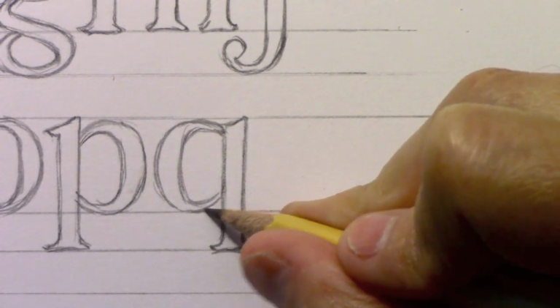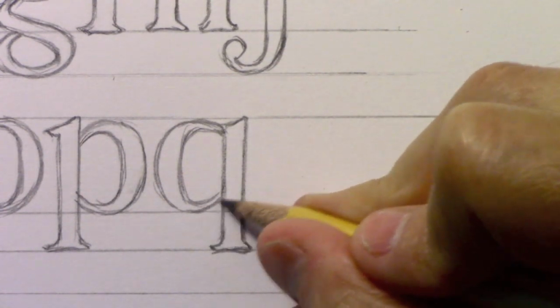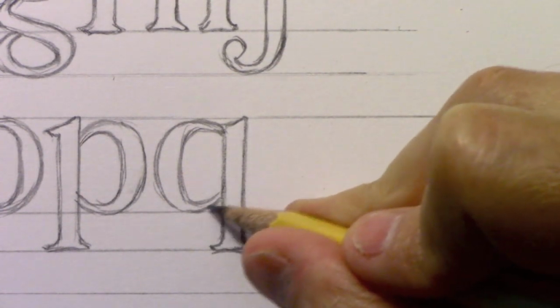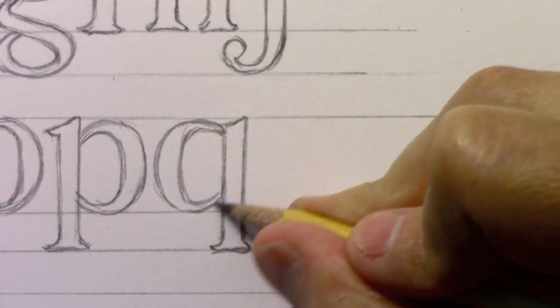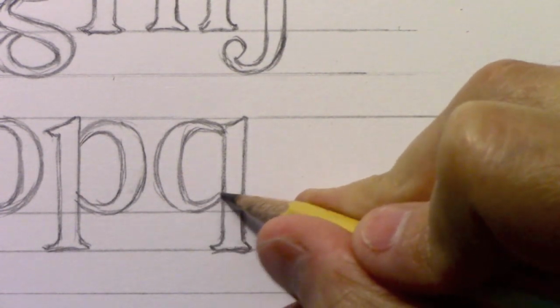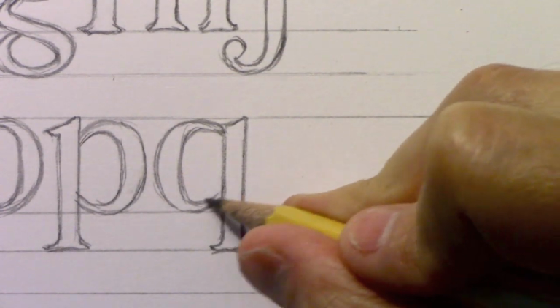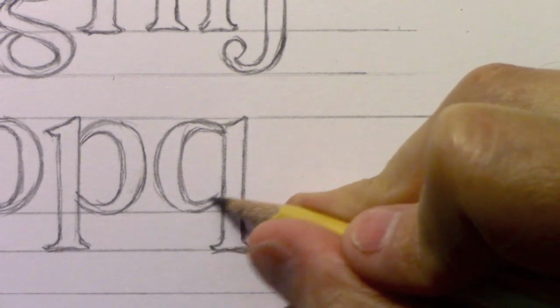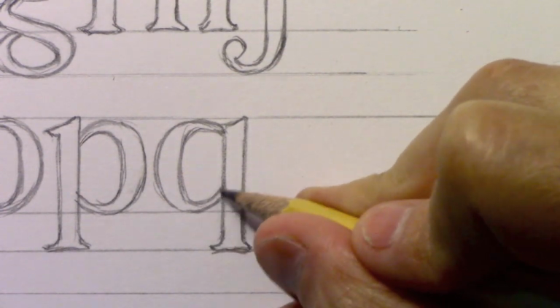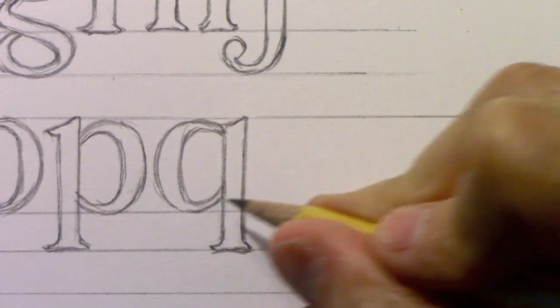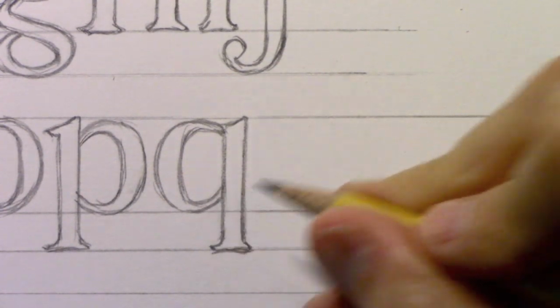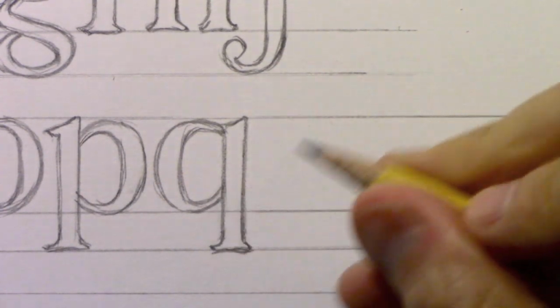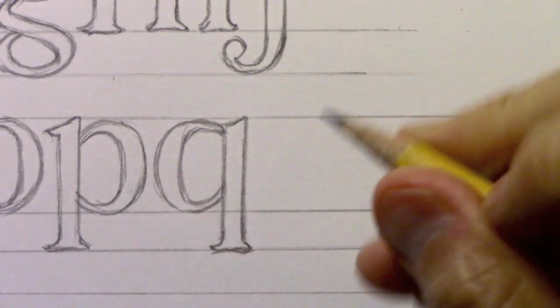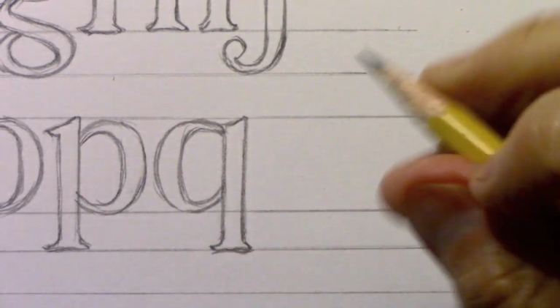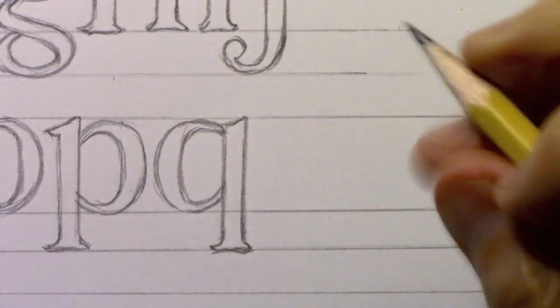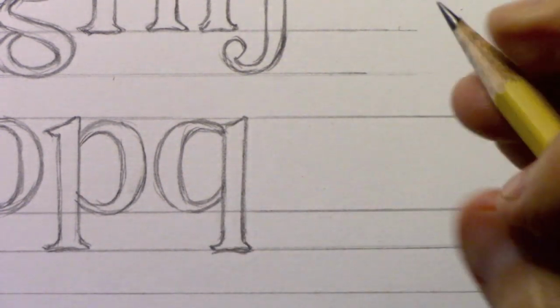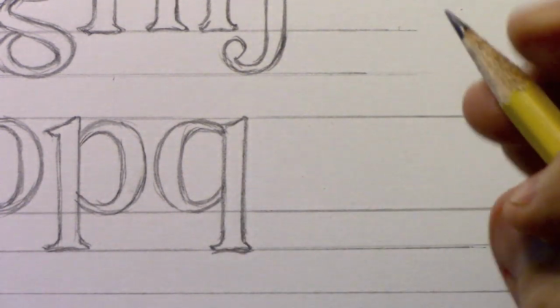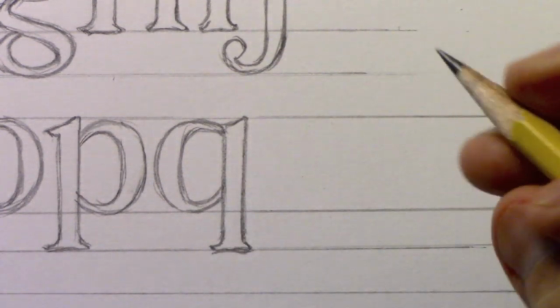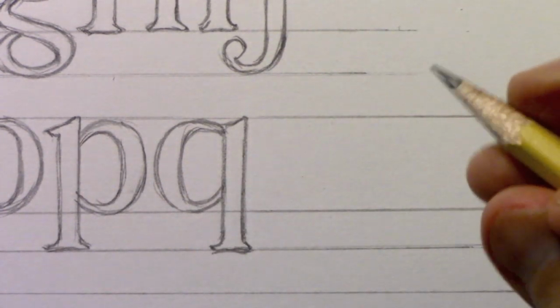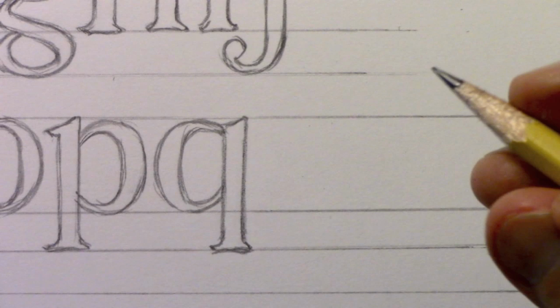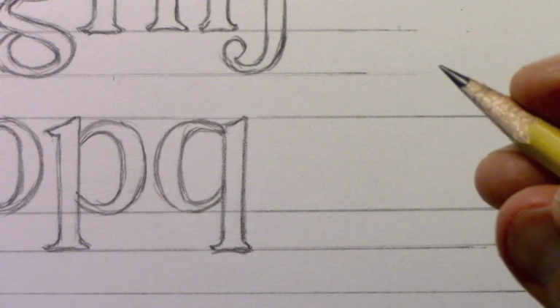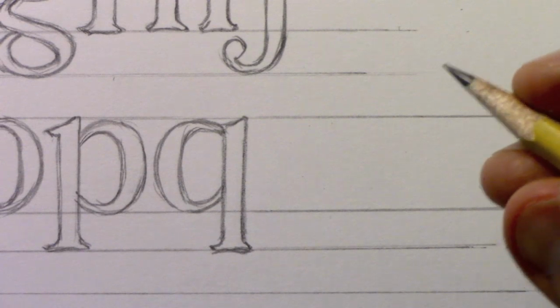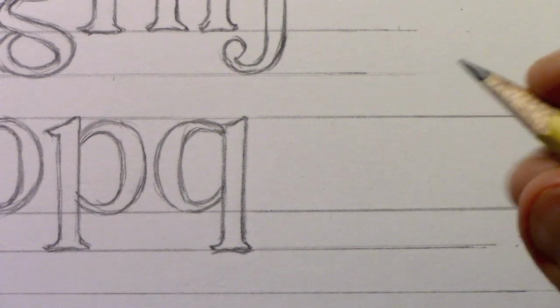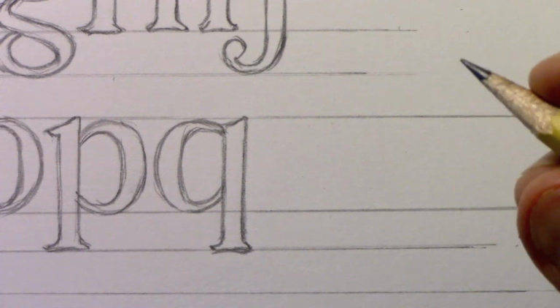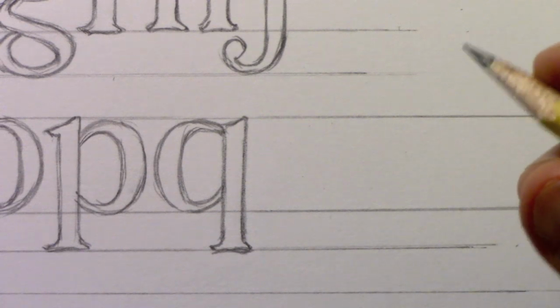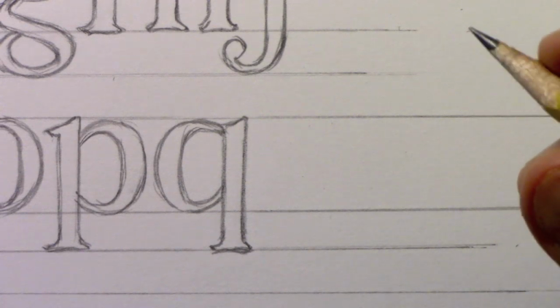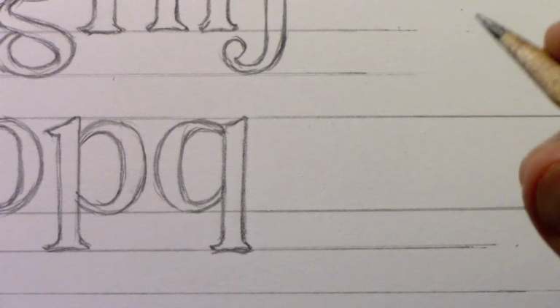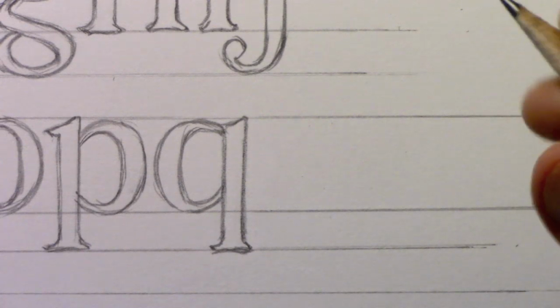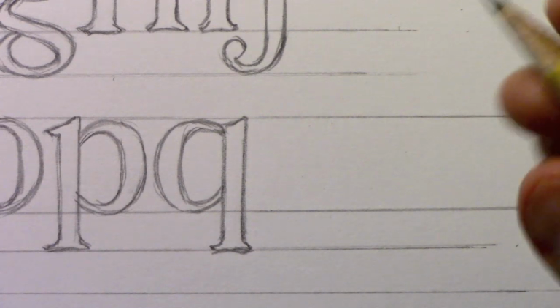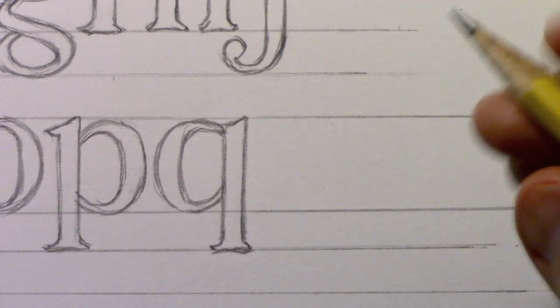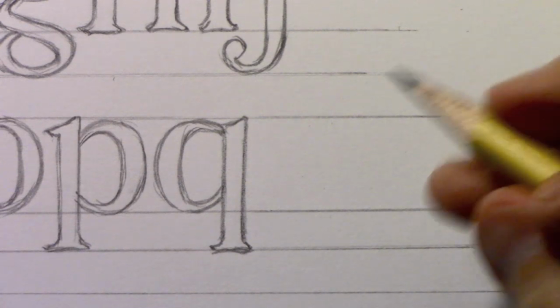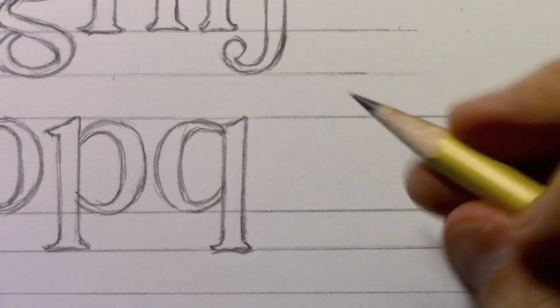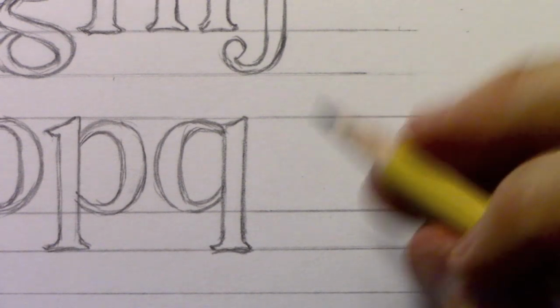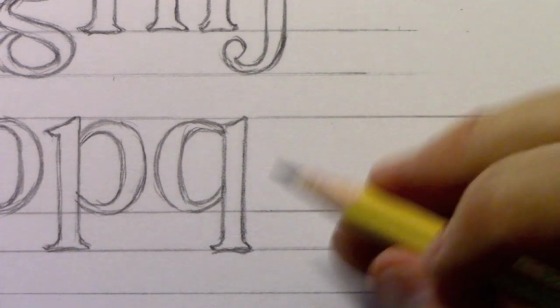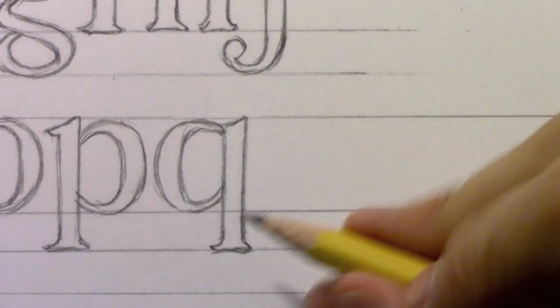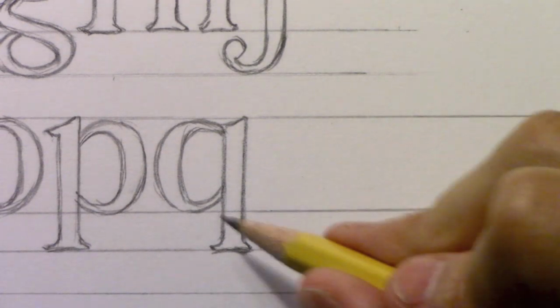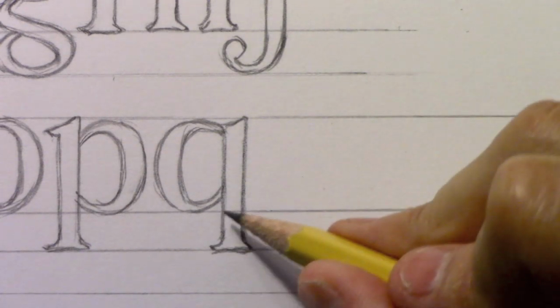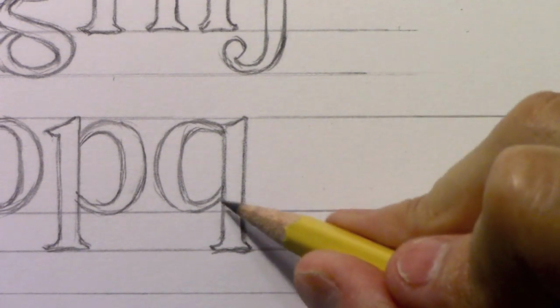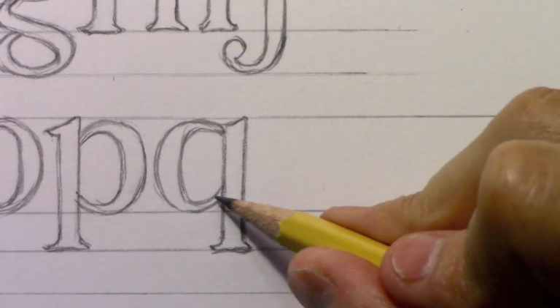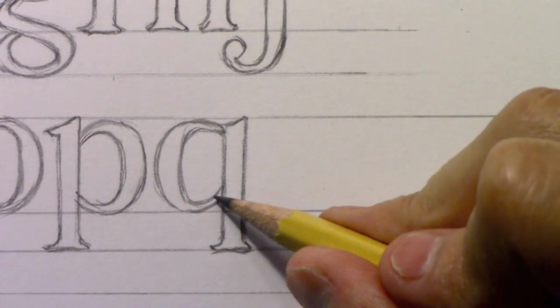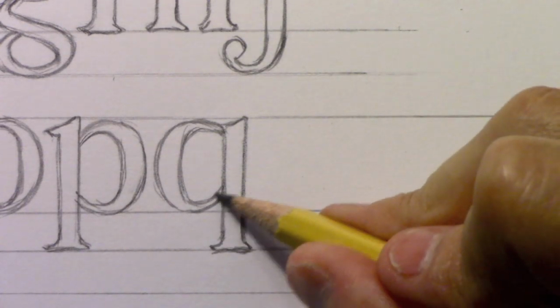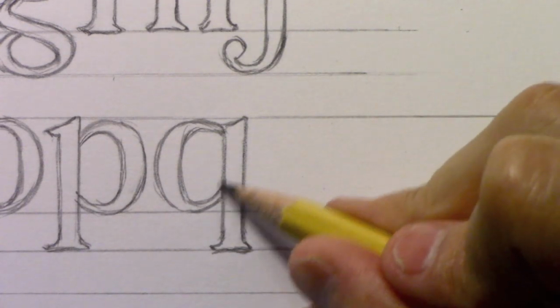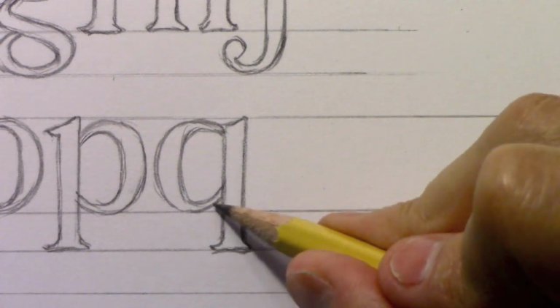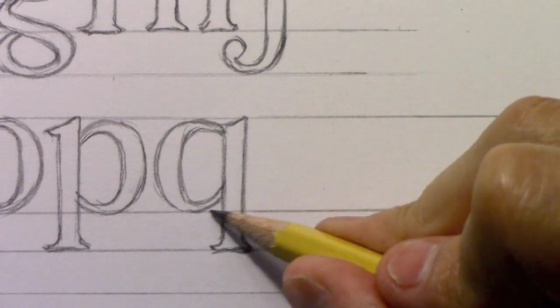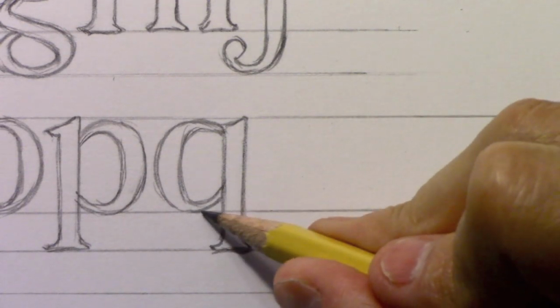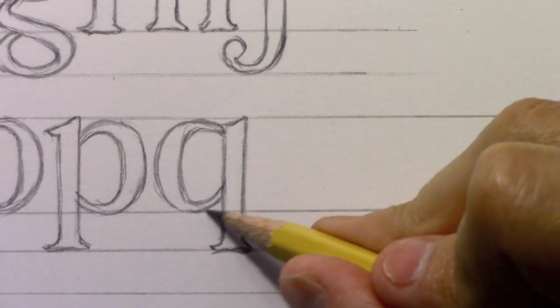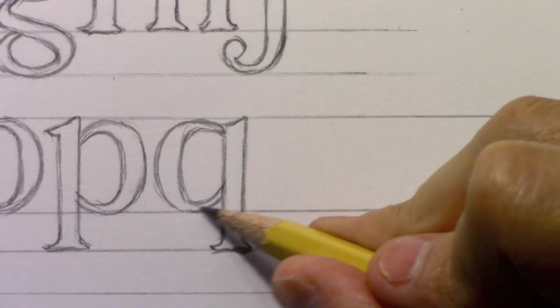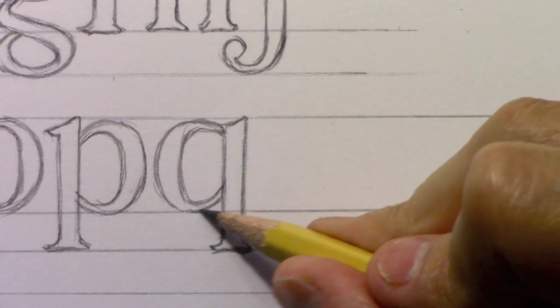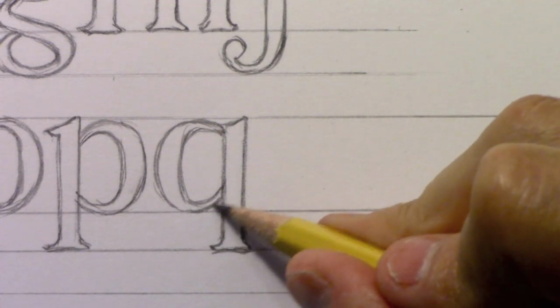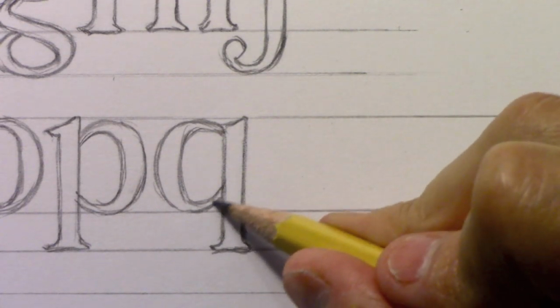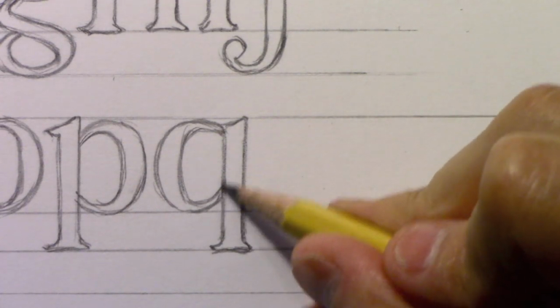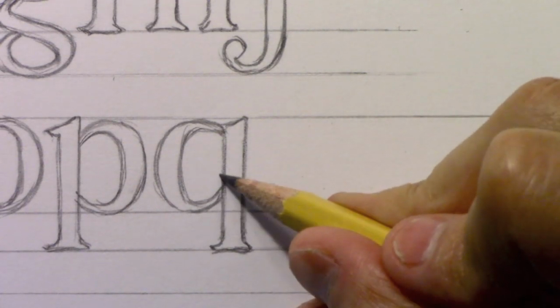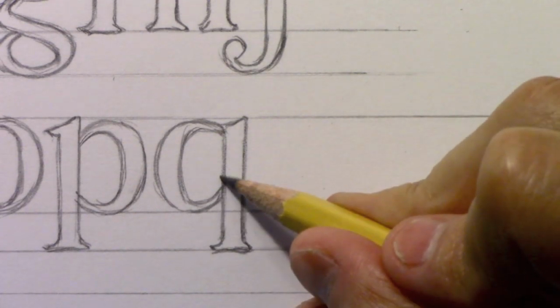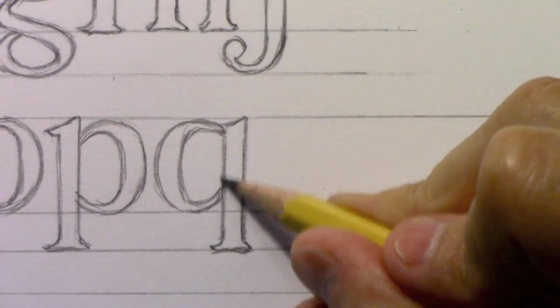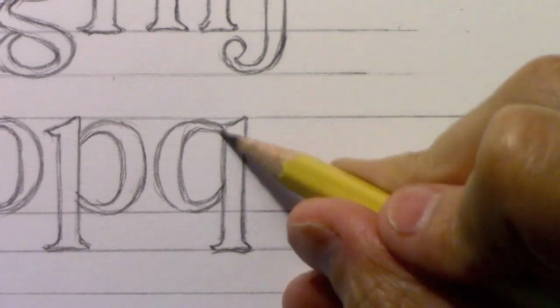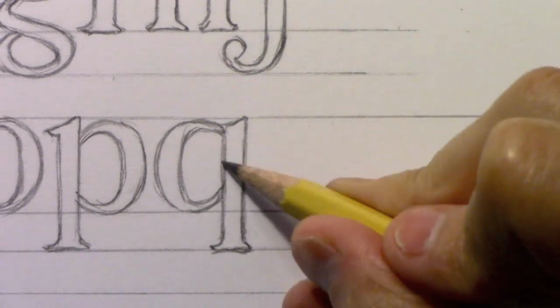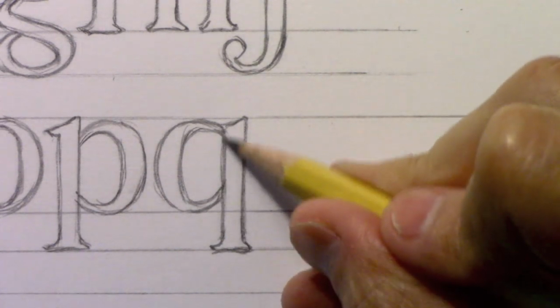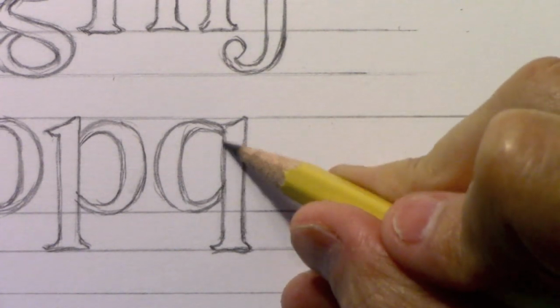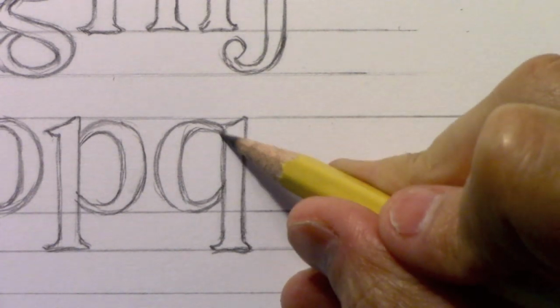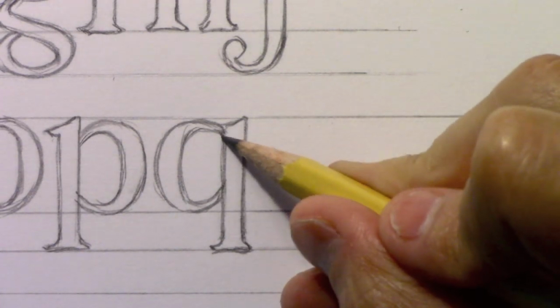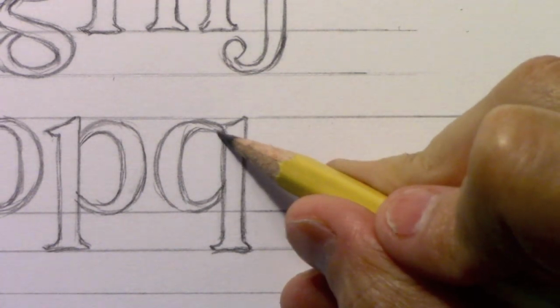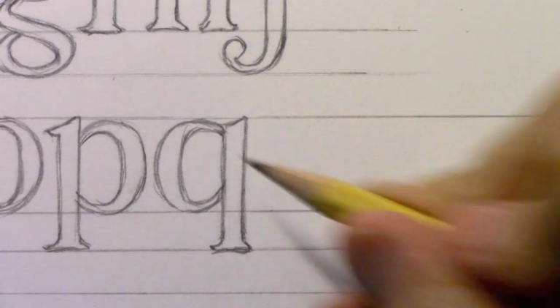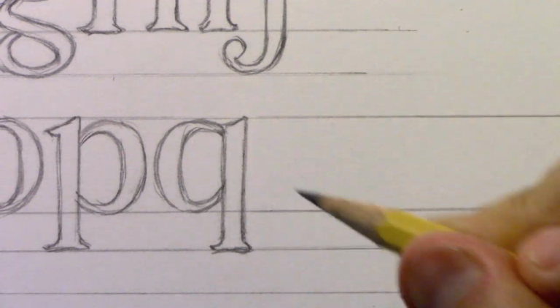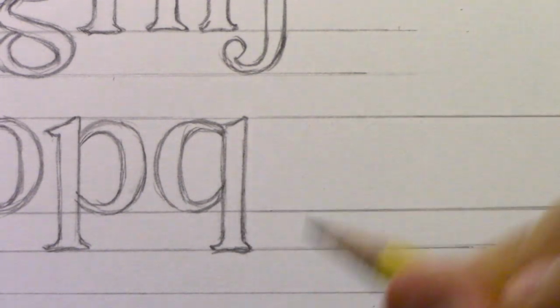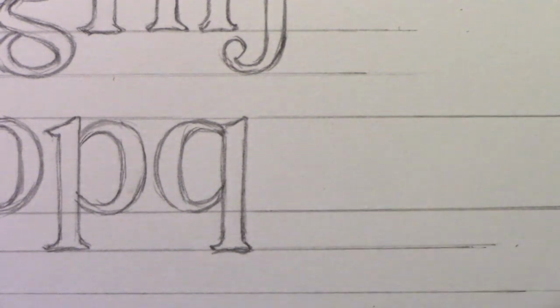Now let's move on — I'll do R and S and then stop to talk a little about how I do the letter T.